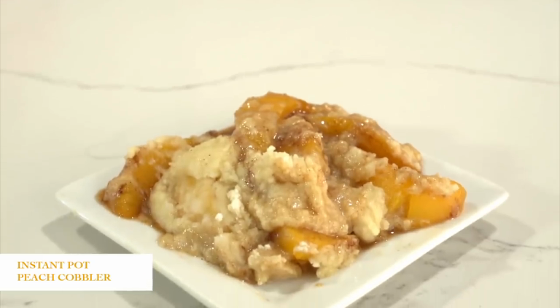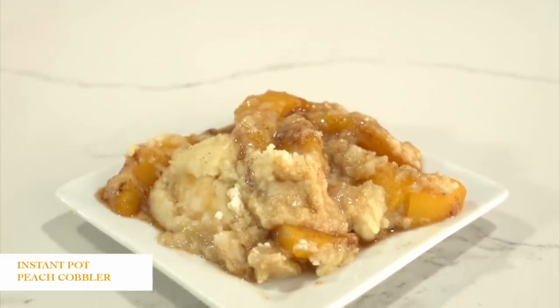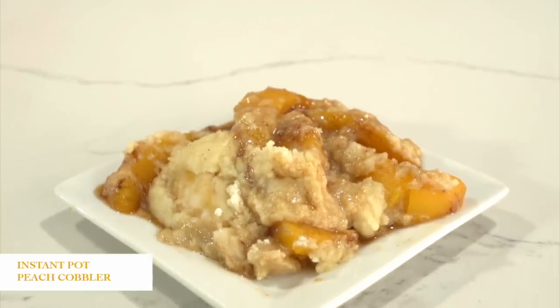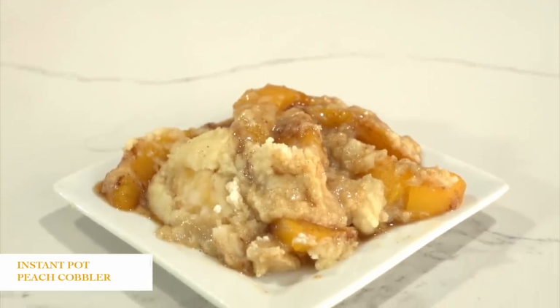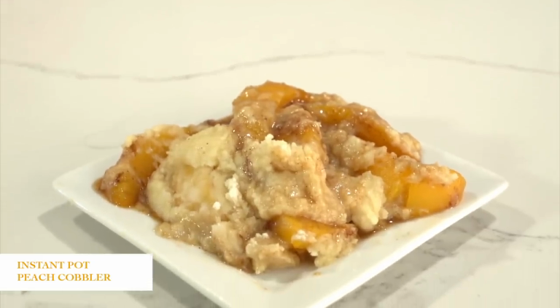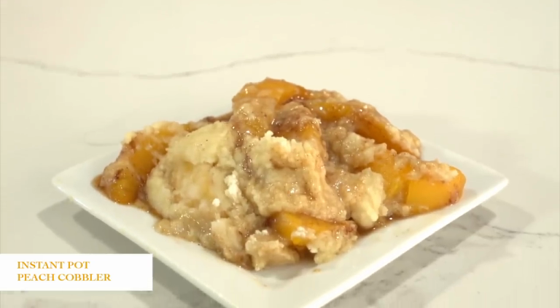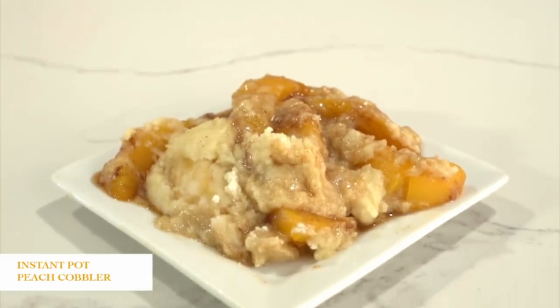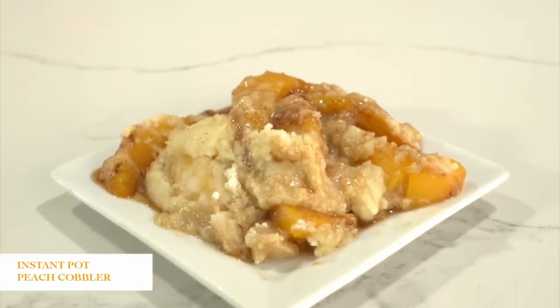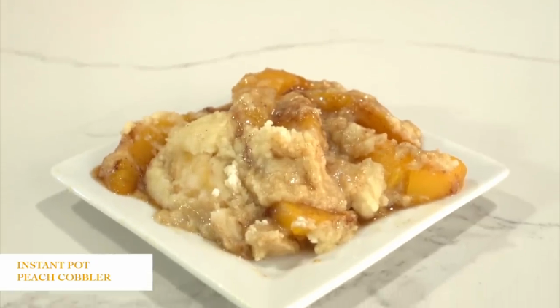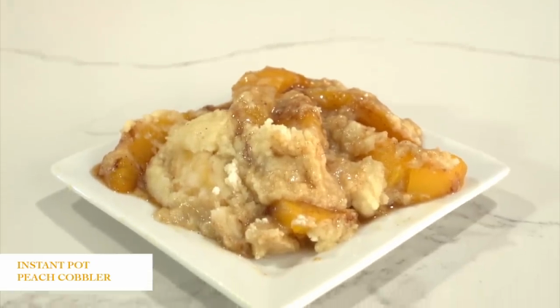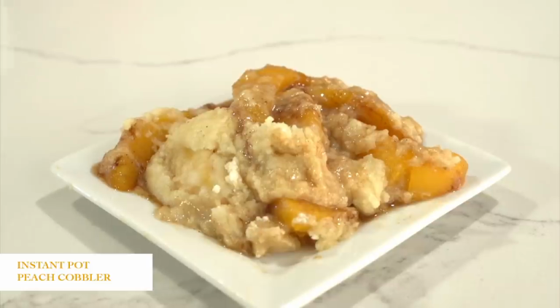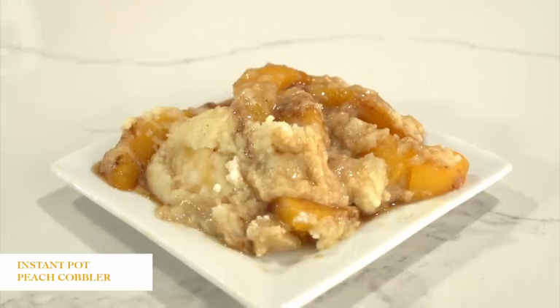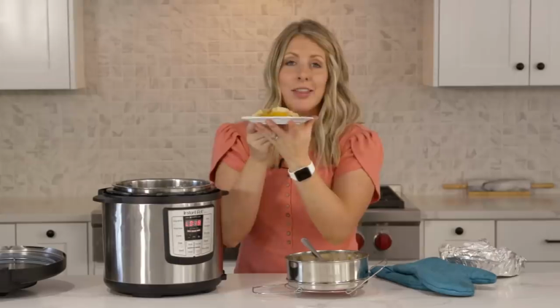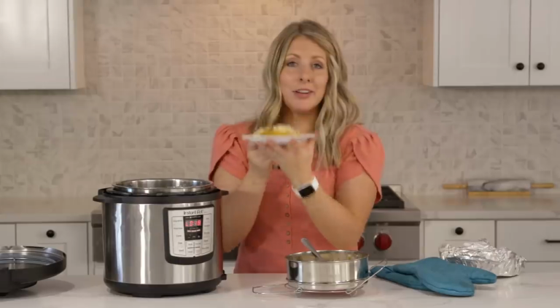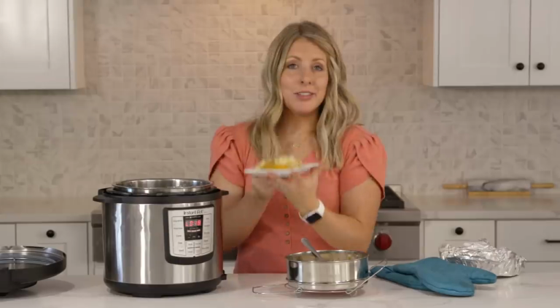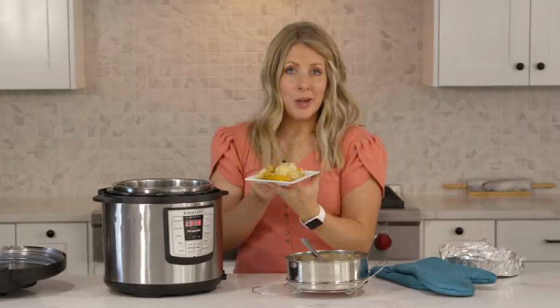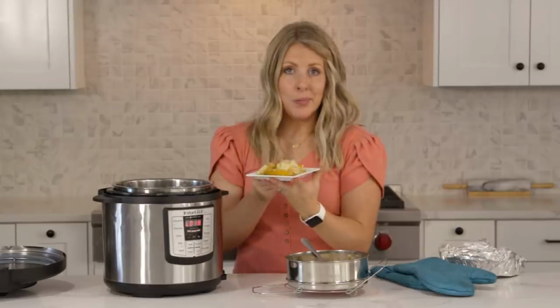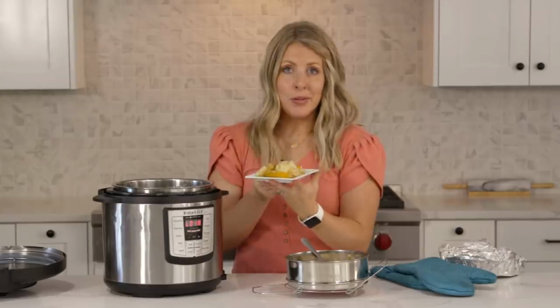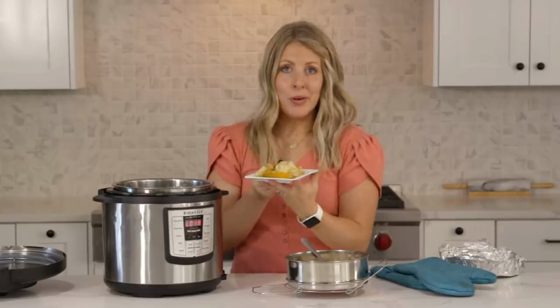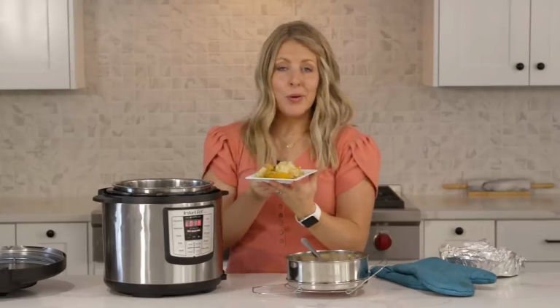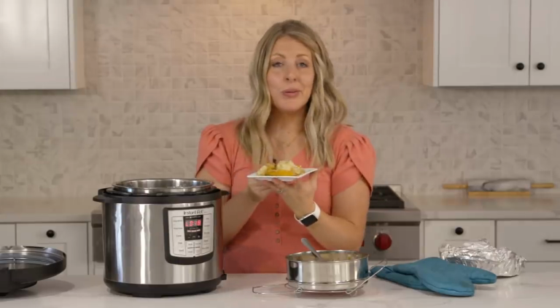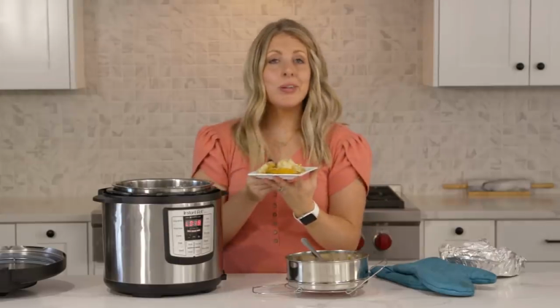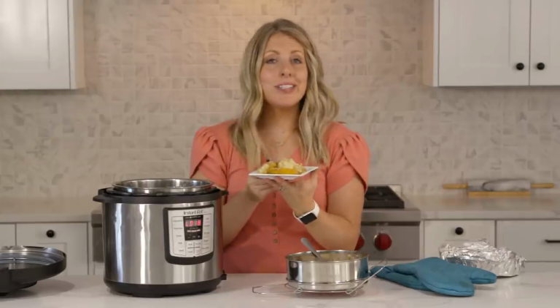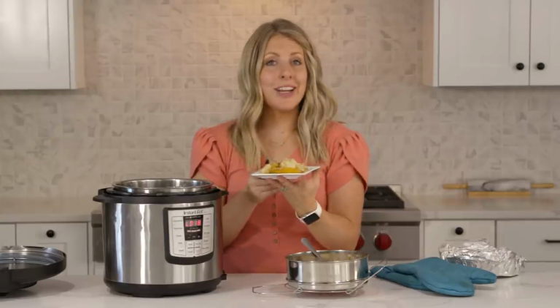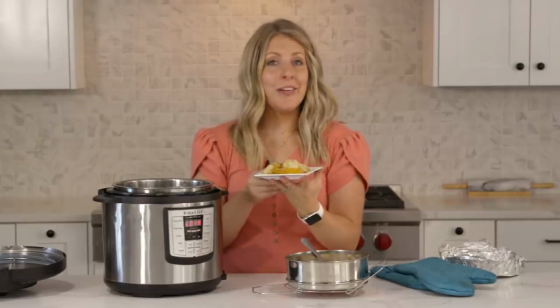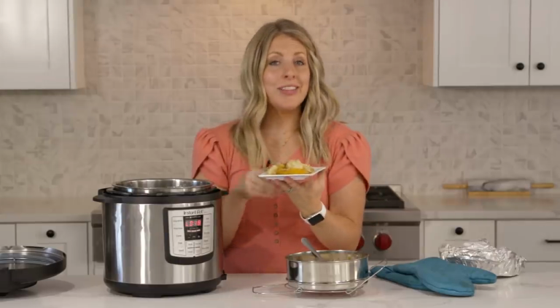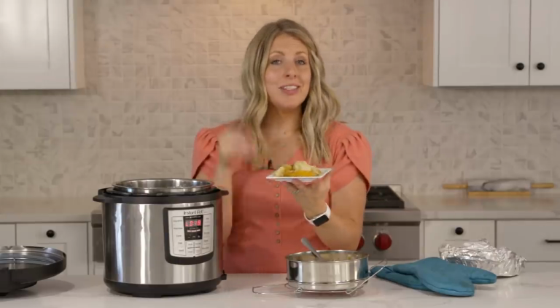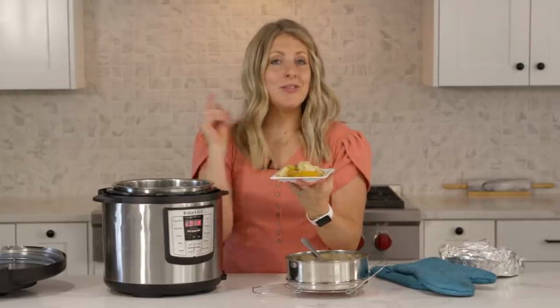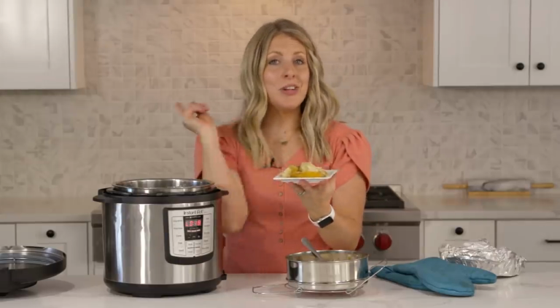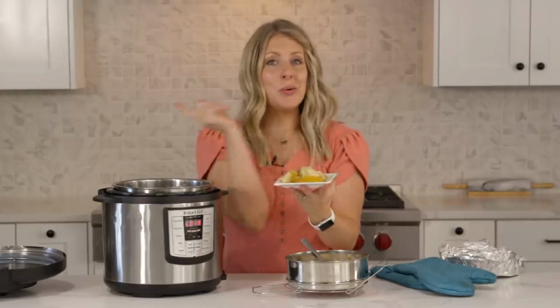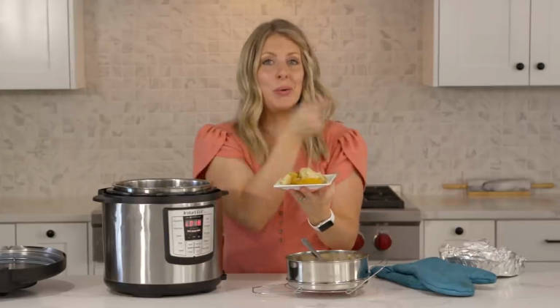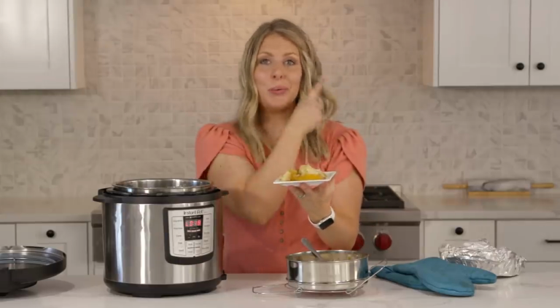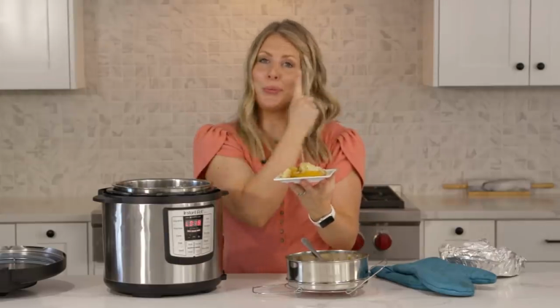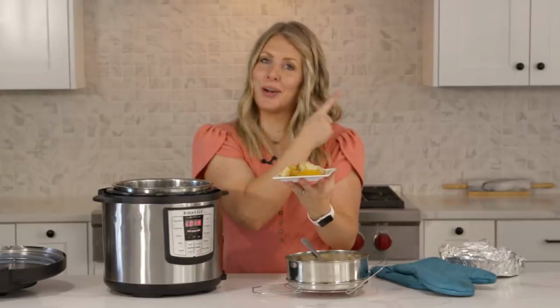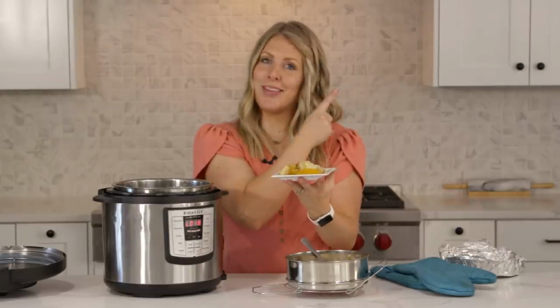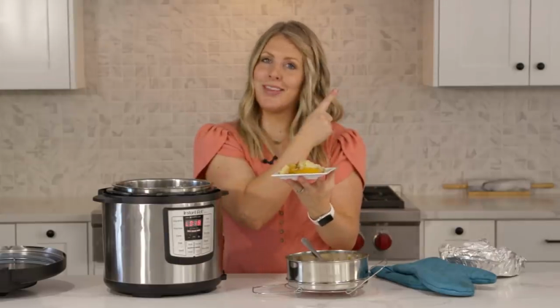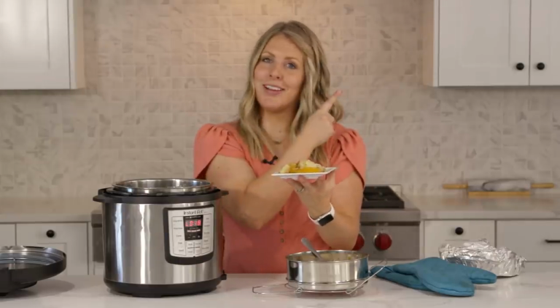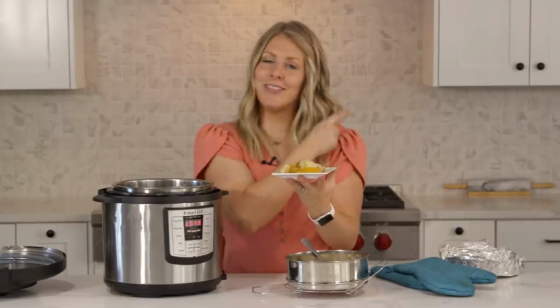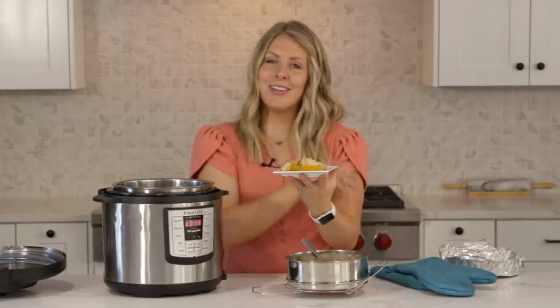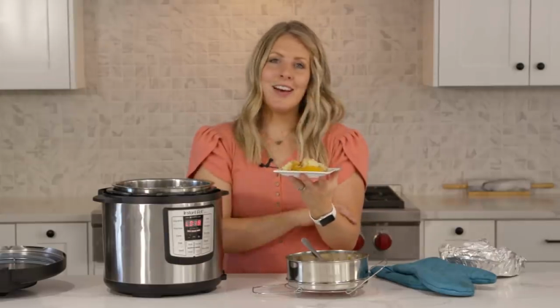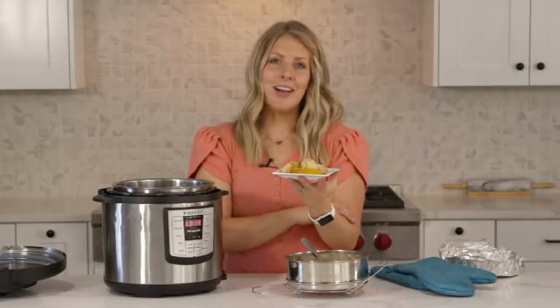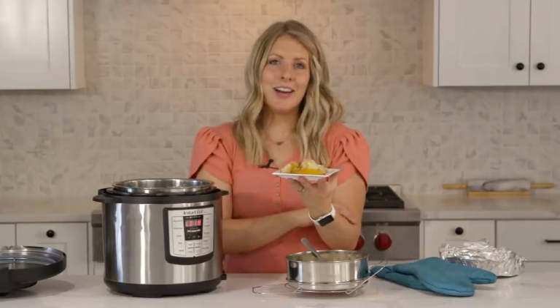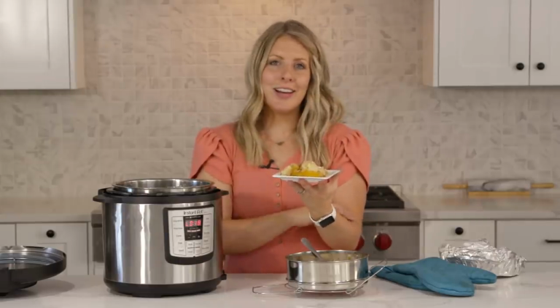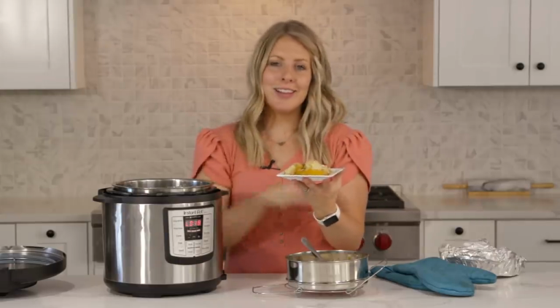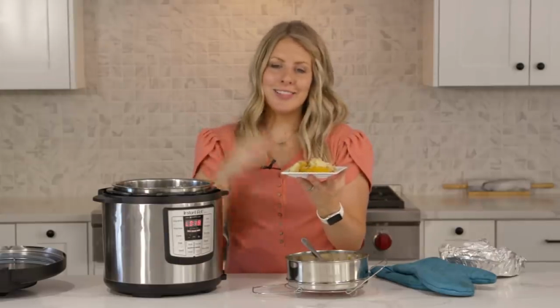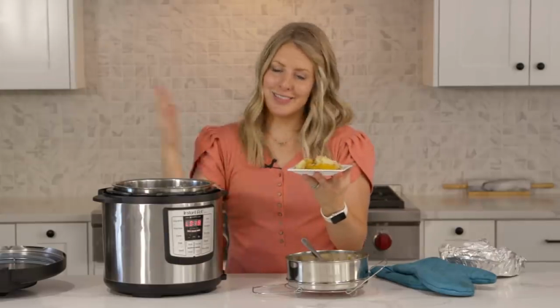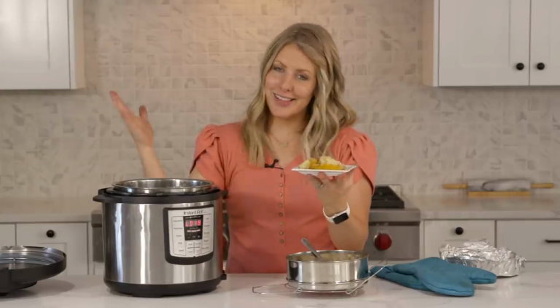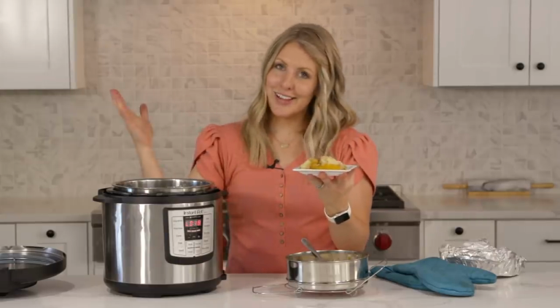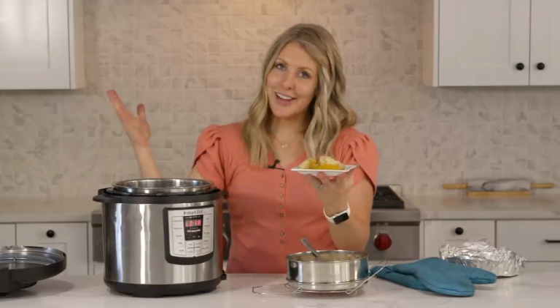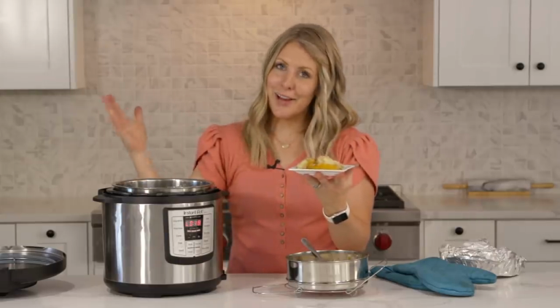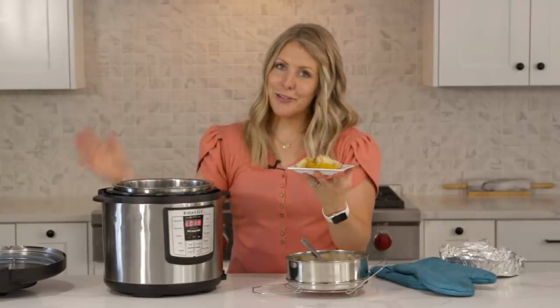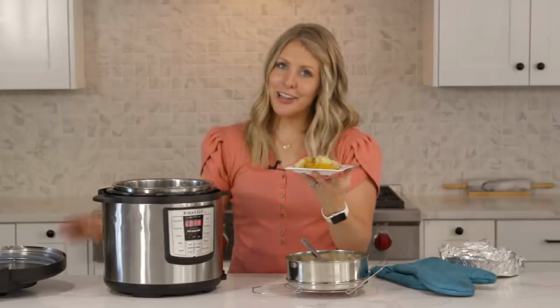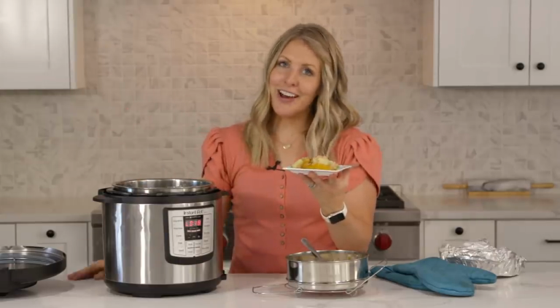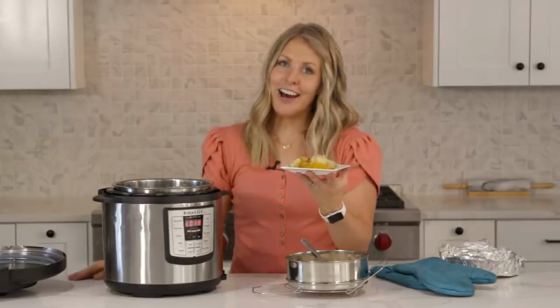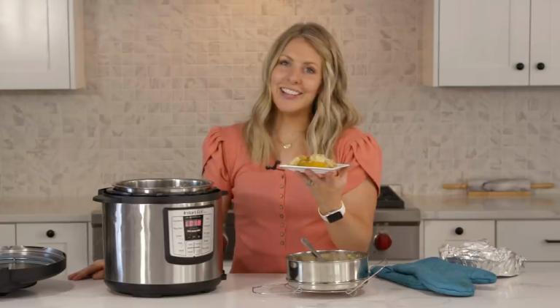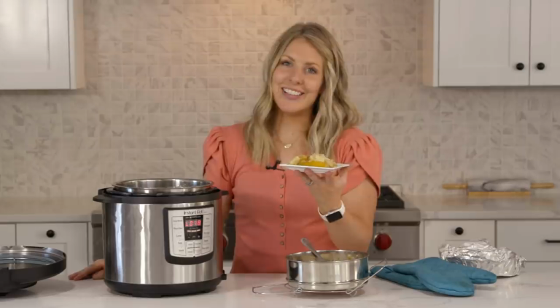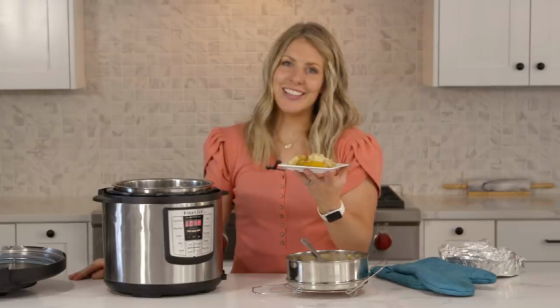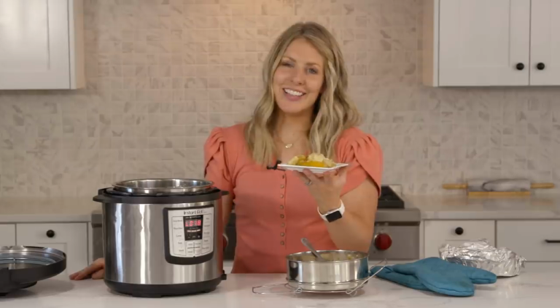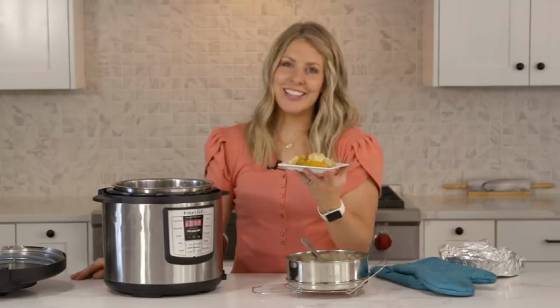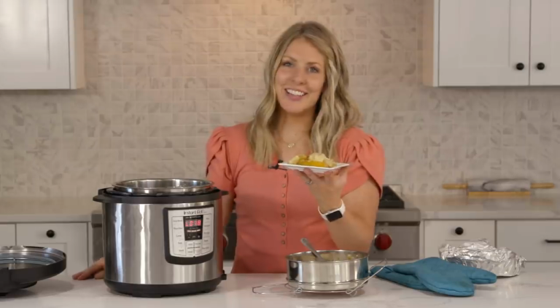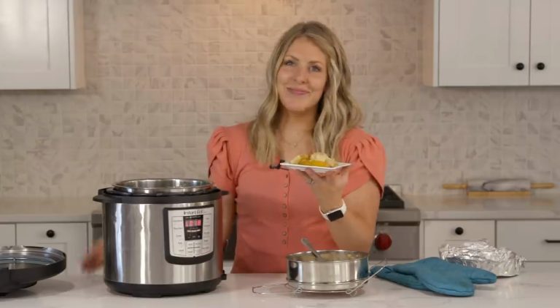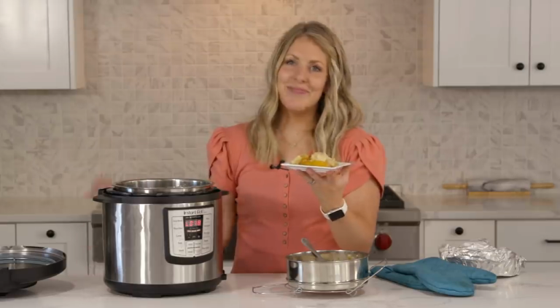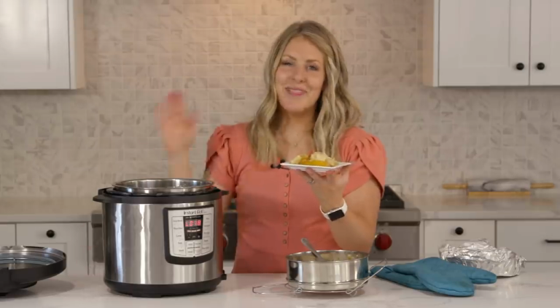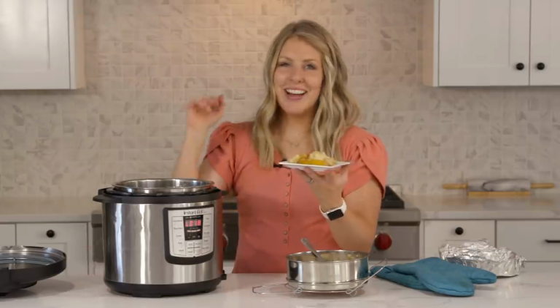If you want more desserts that are dump and go, you can check out this video right there. That's all I have for you — I'll see you next time. Bye.